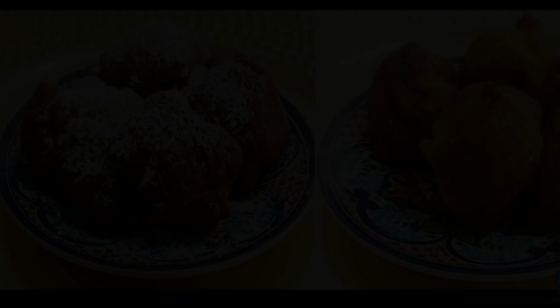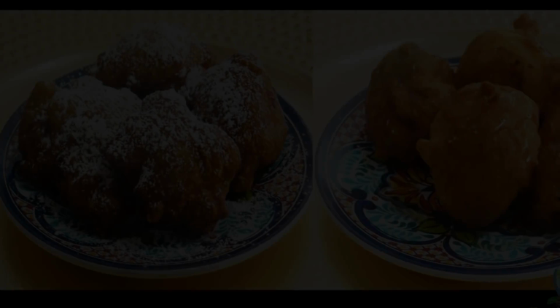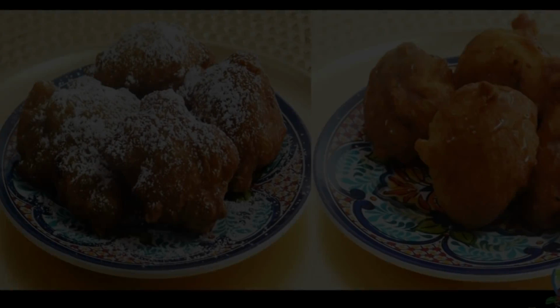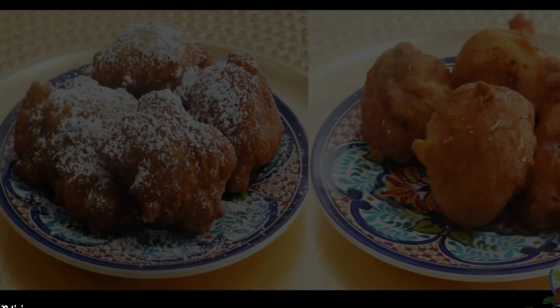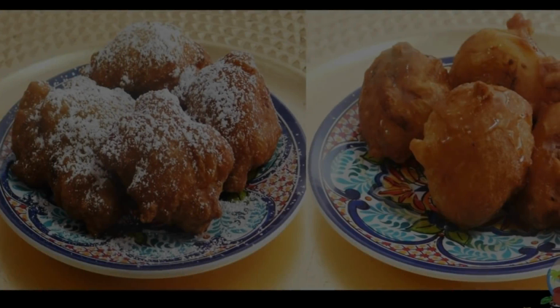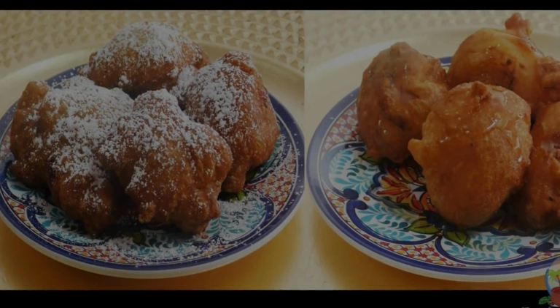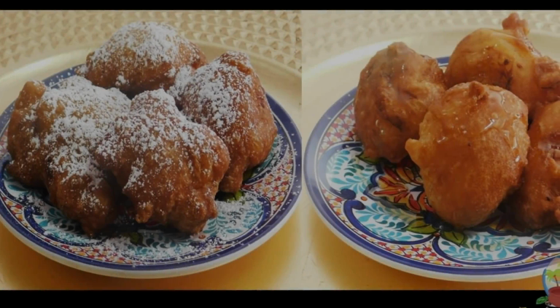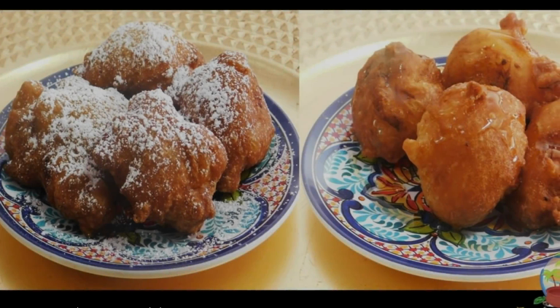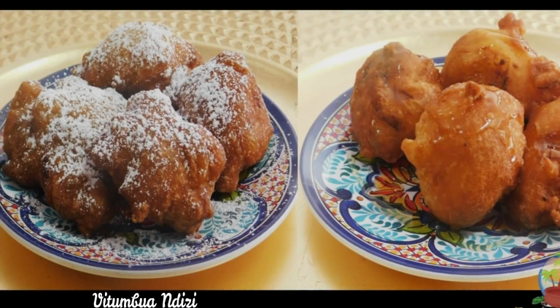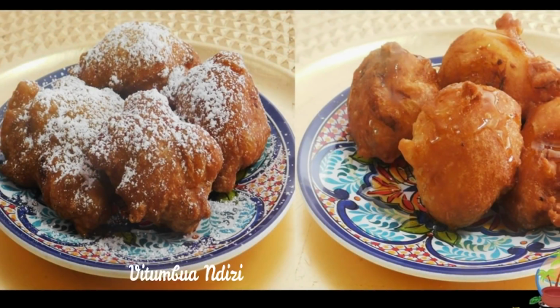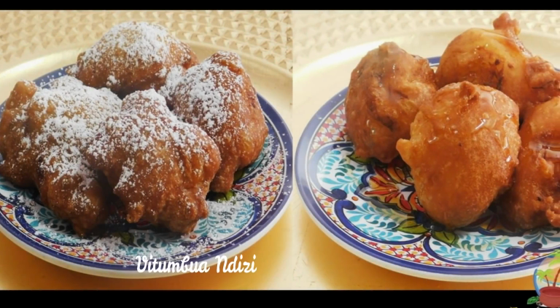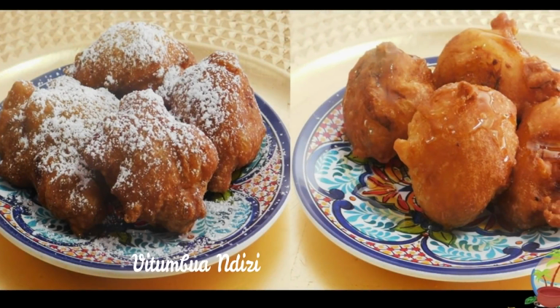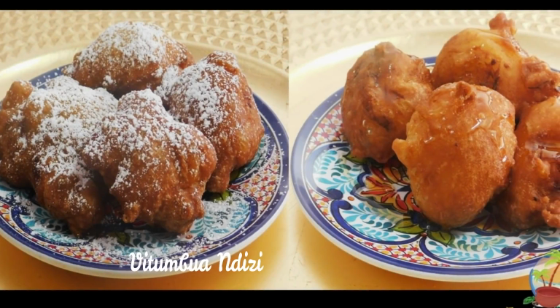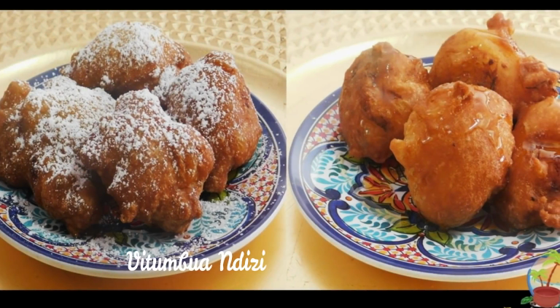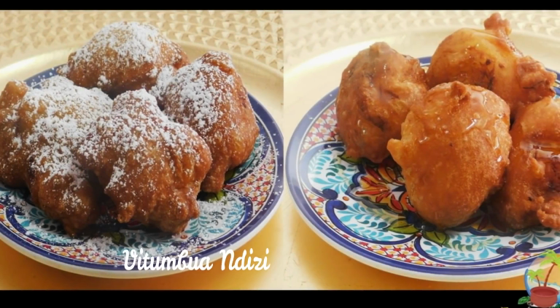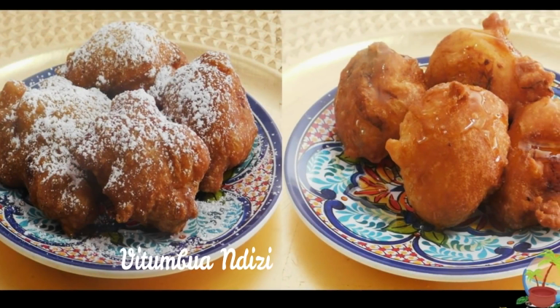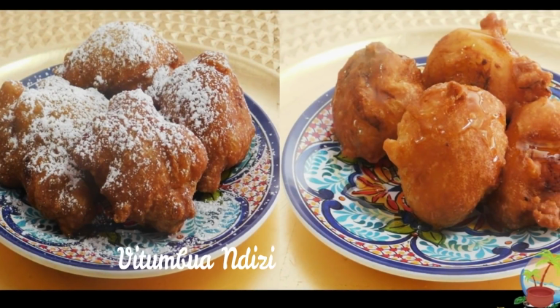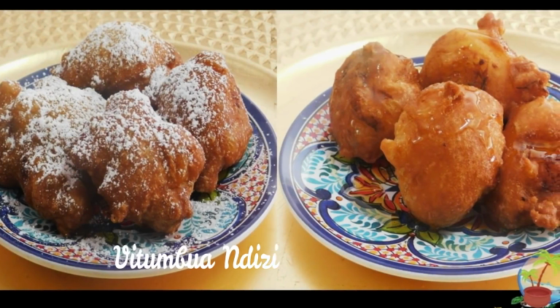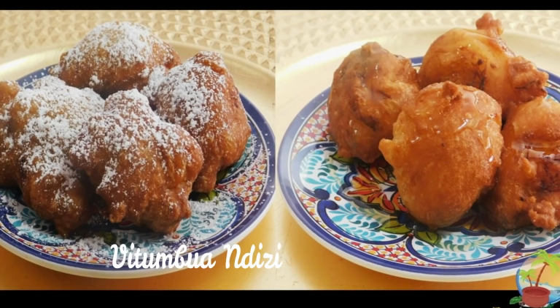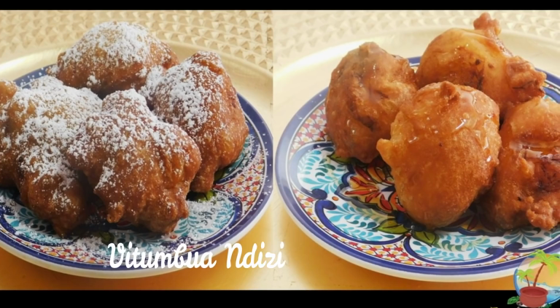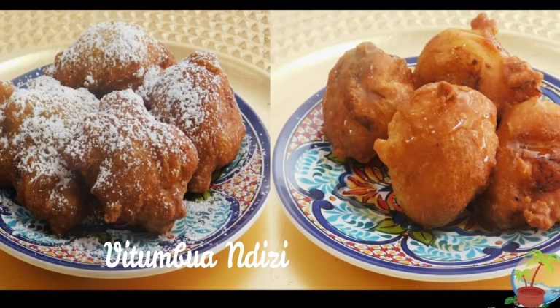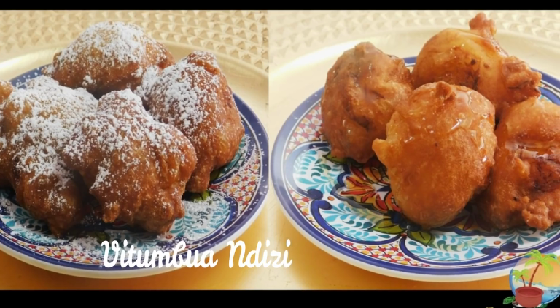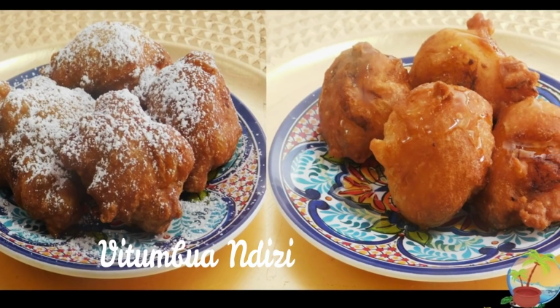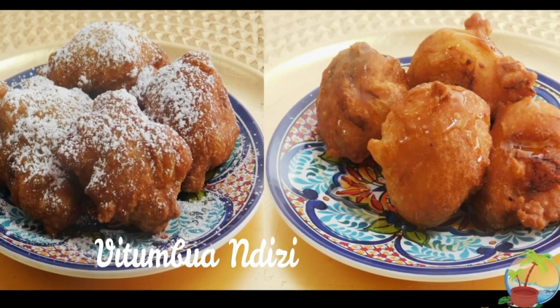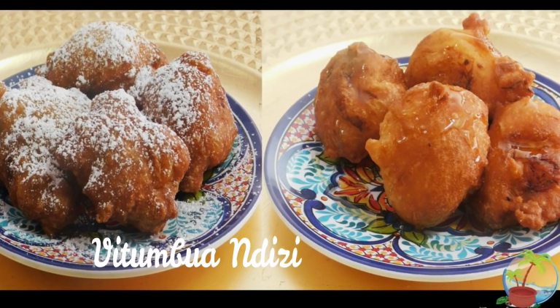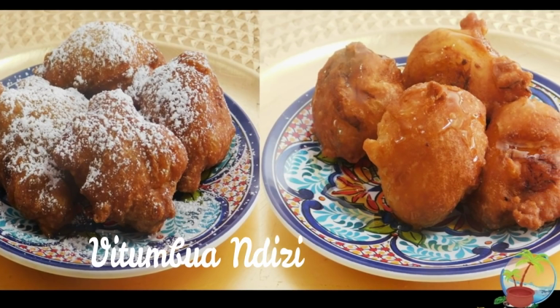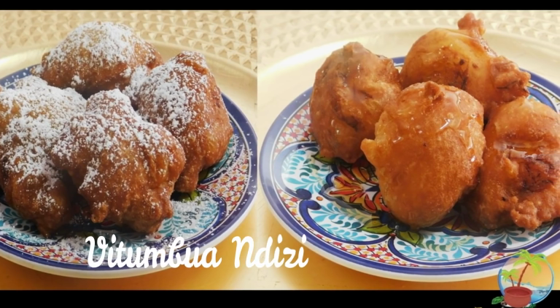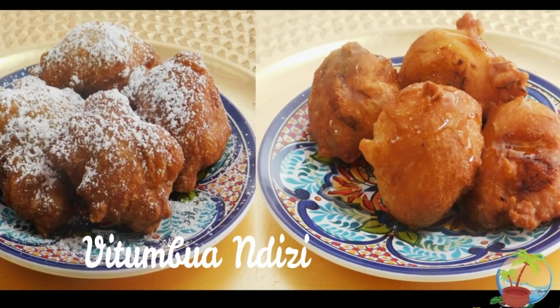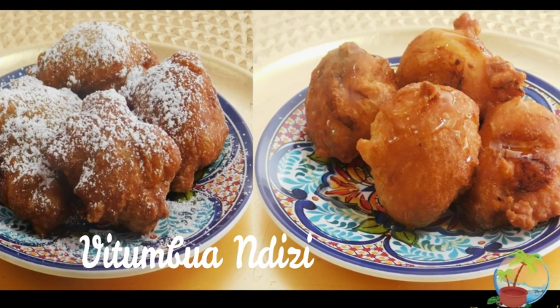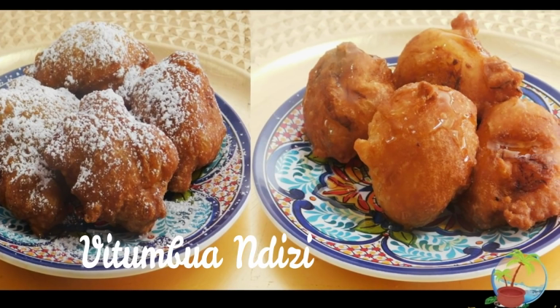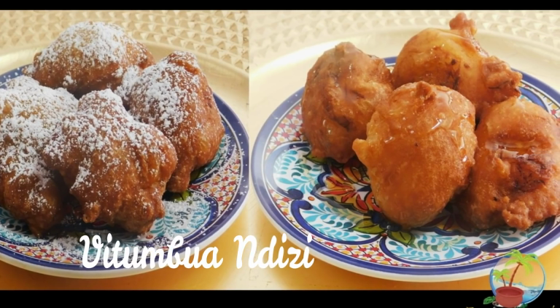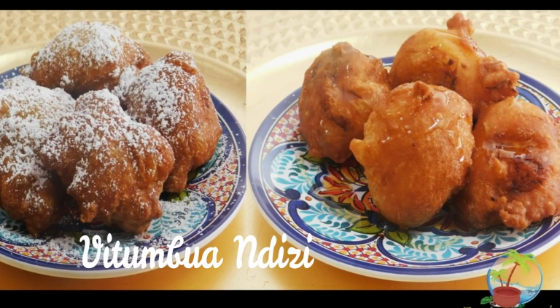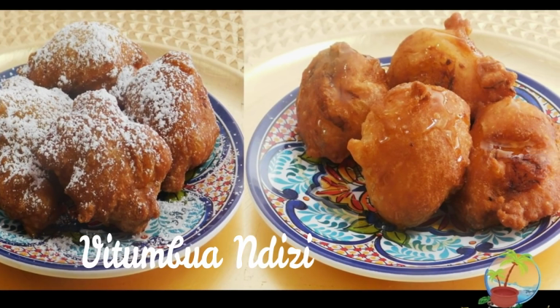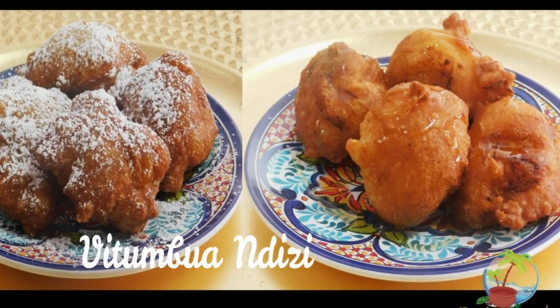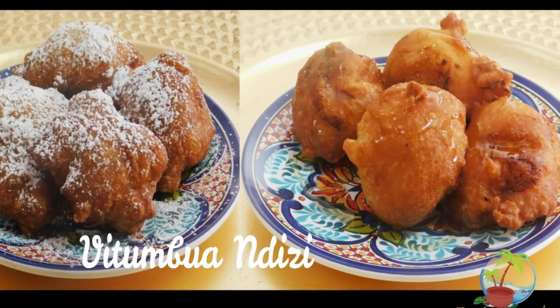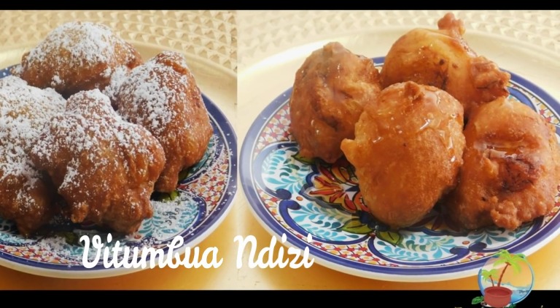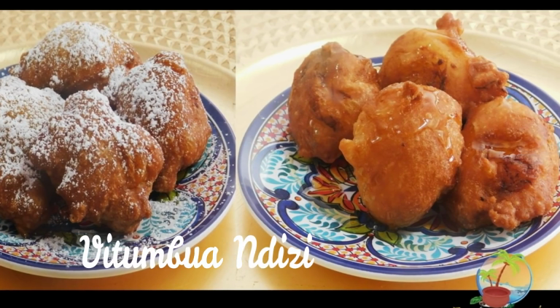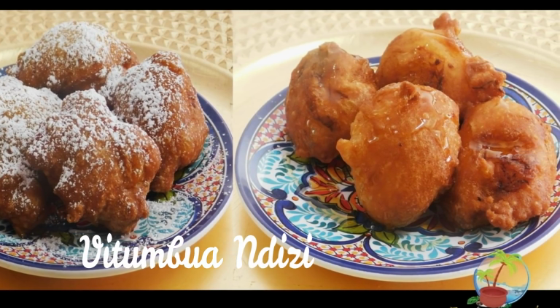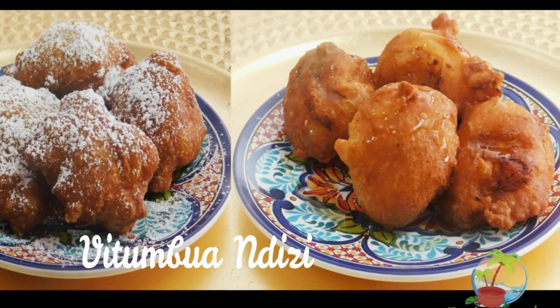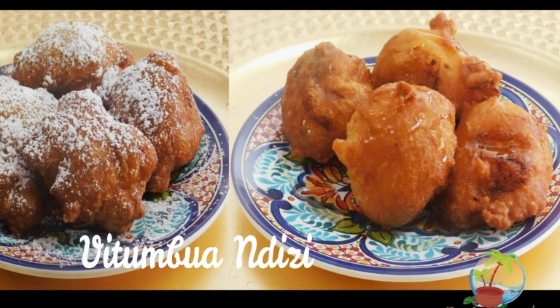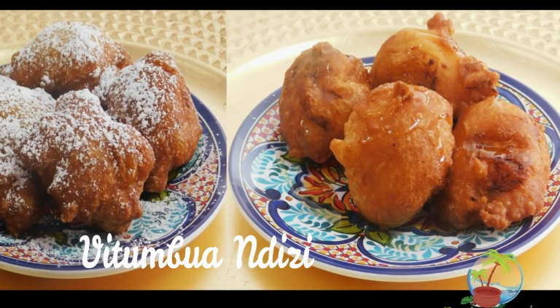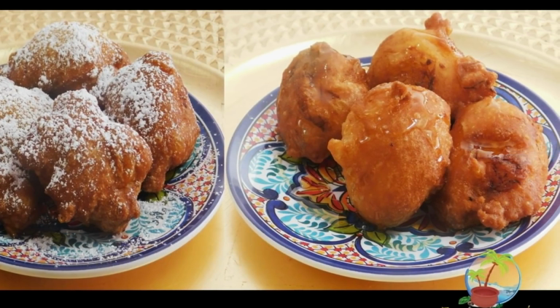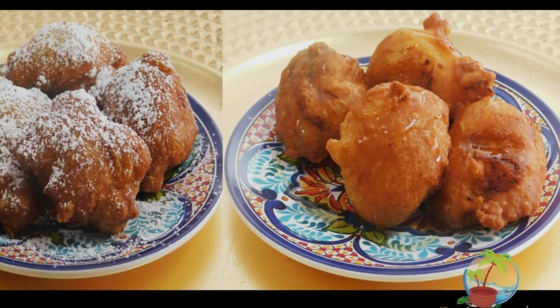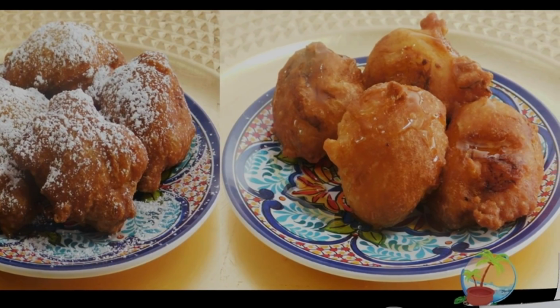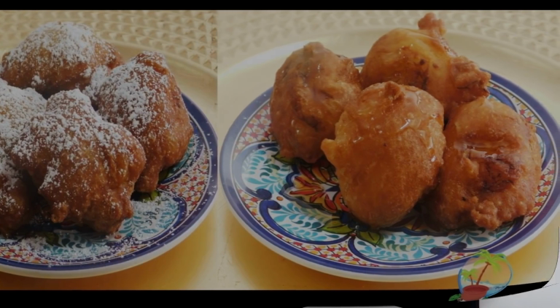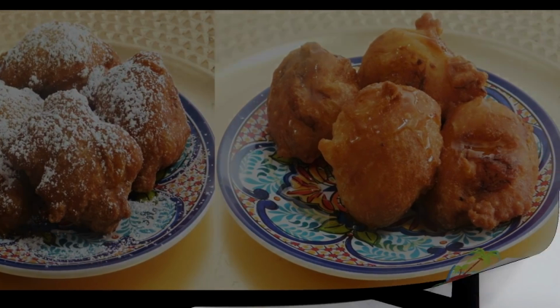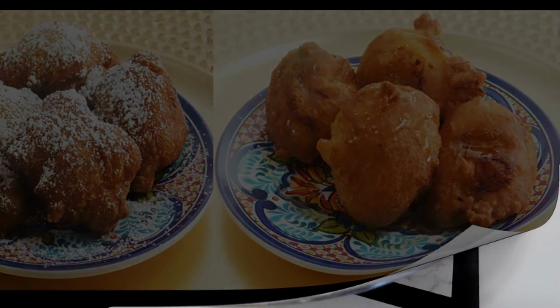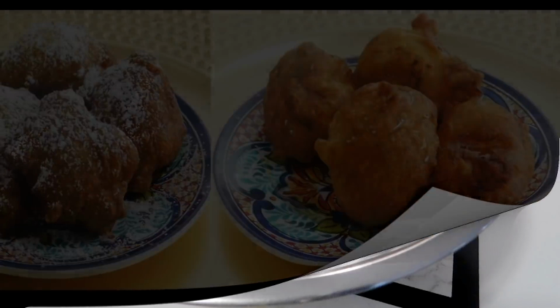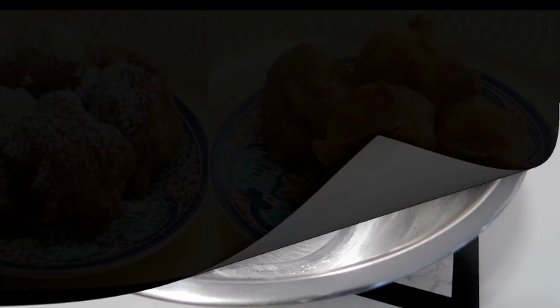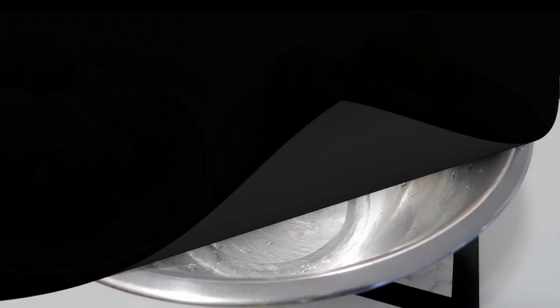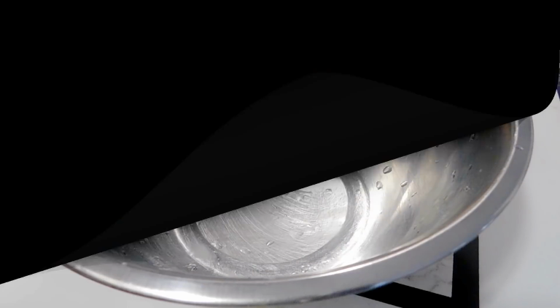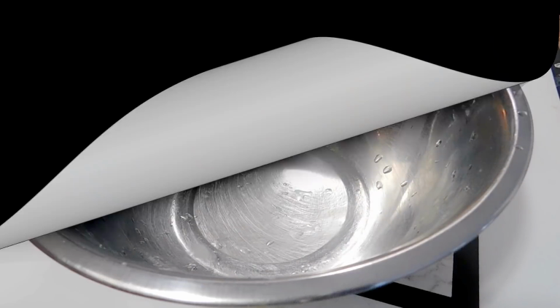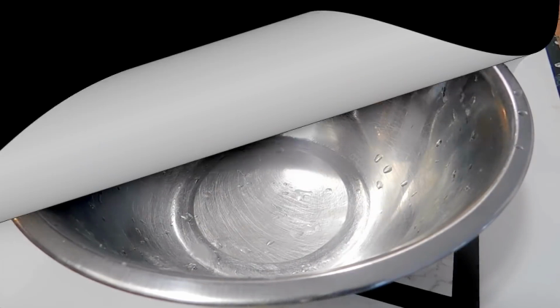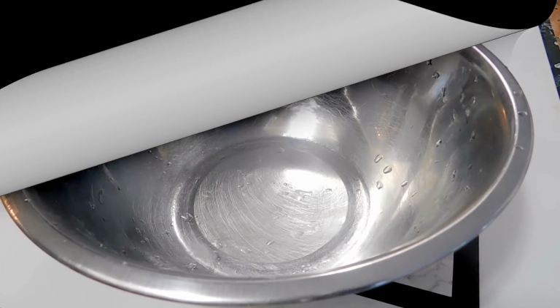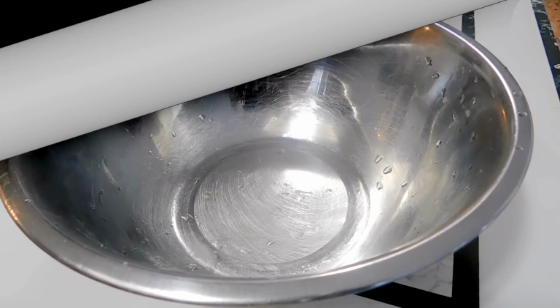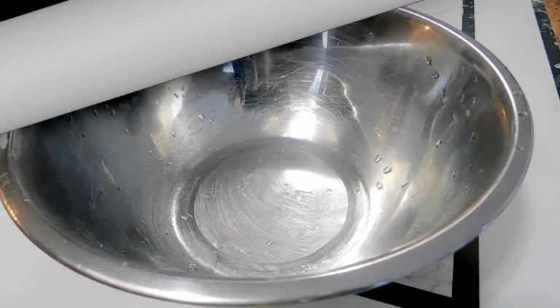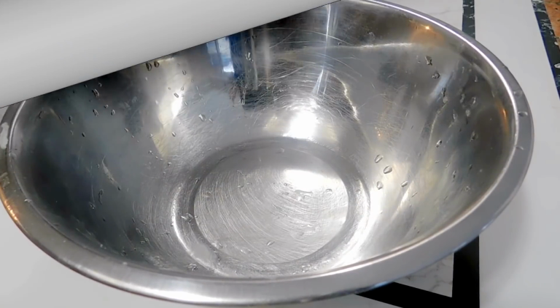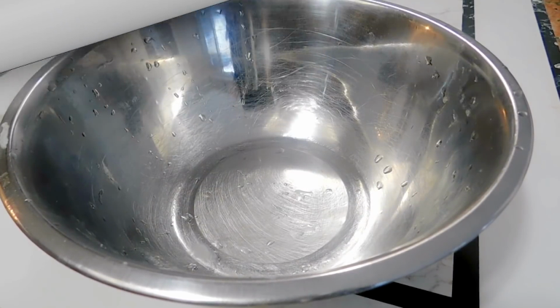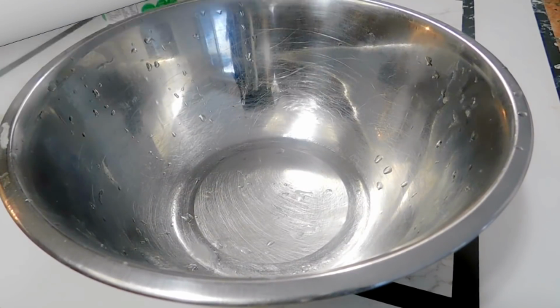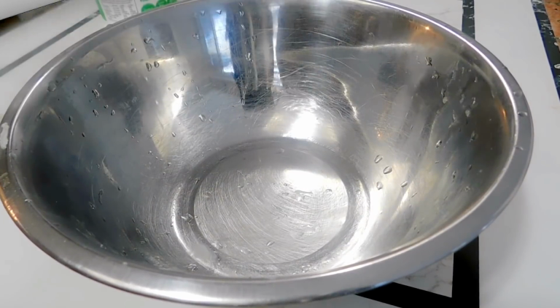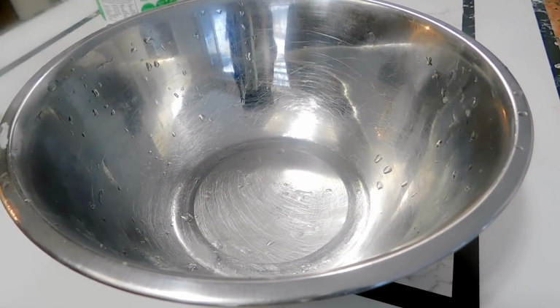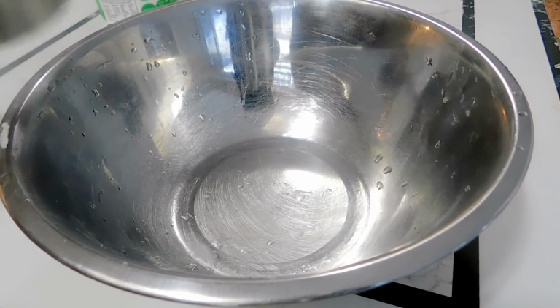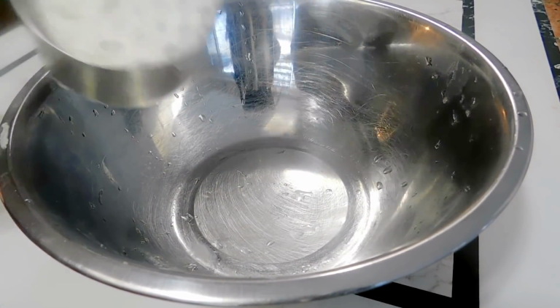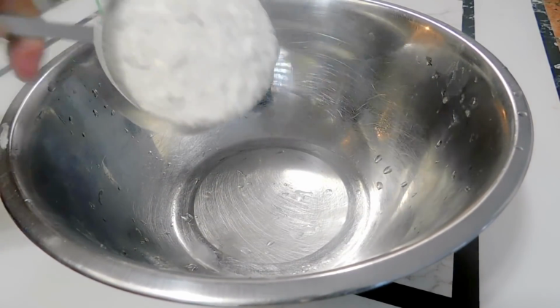Welcome to Aroma of Zanzibar. Today I'm going to show you how I make my vitumbo and daisy, which are basically banana fritters.